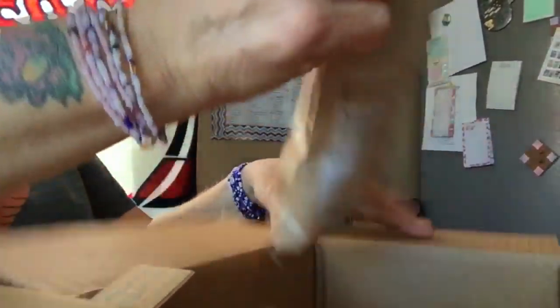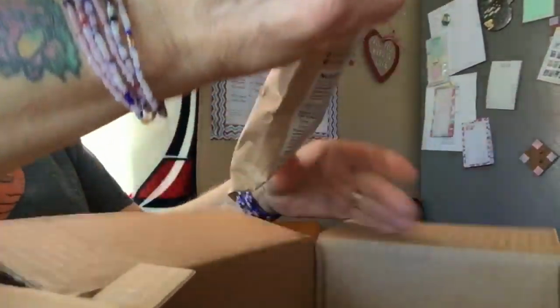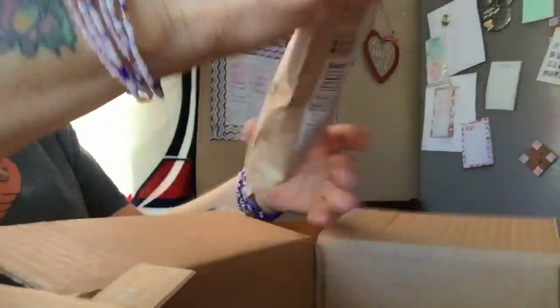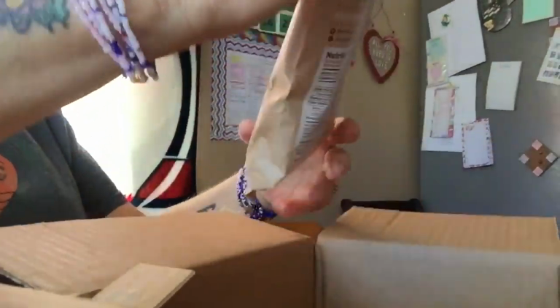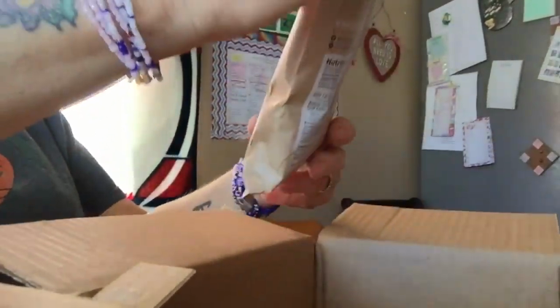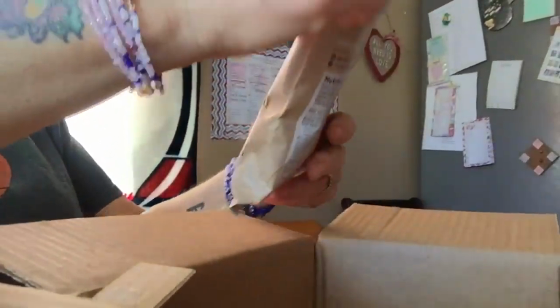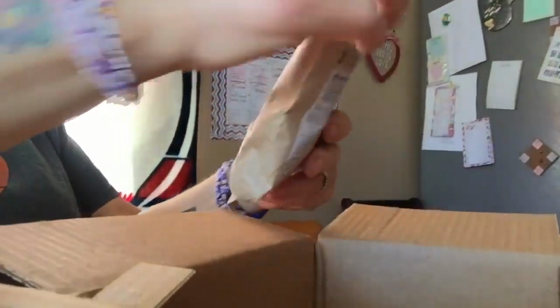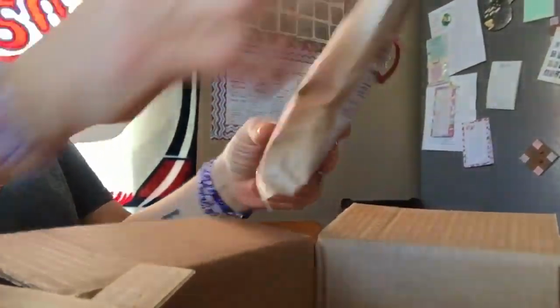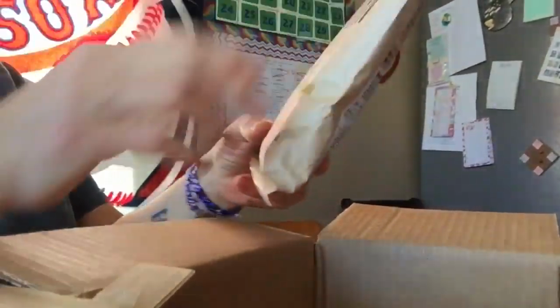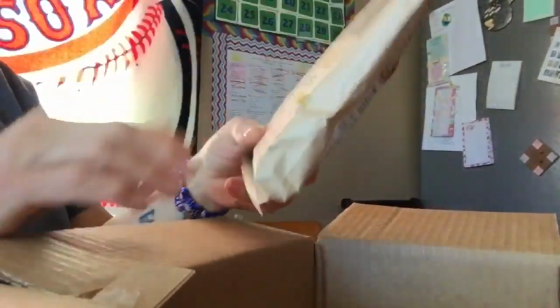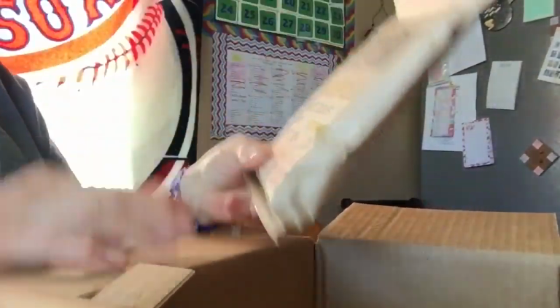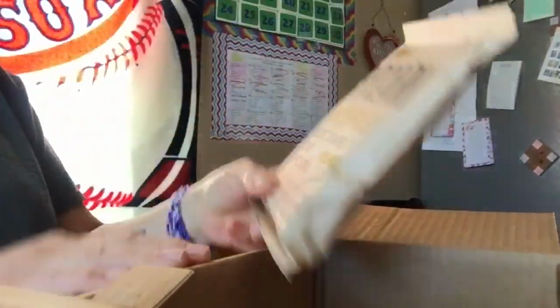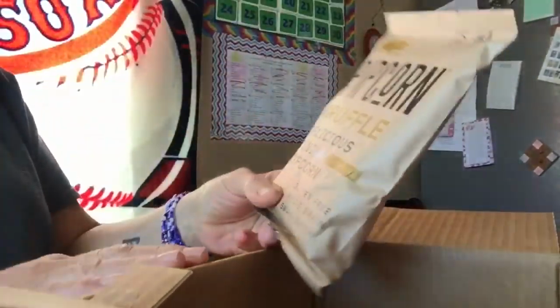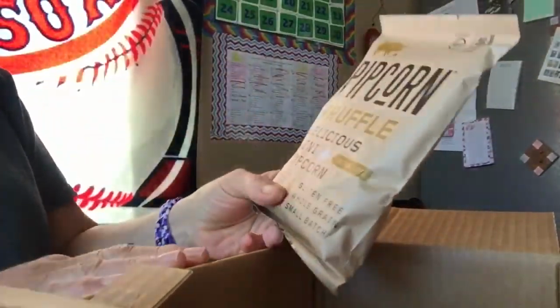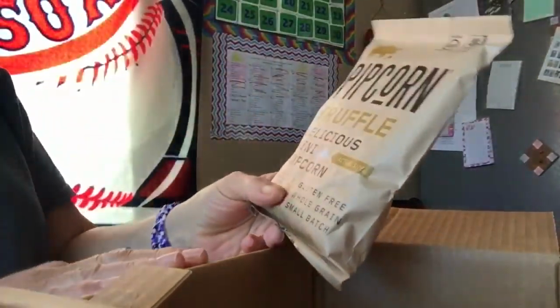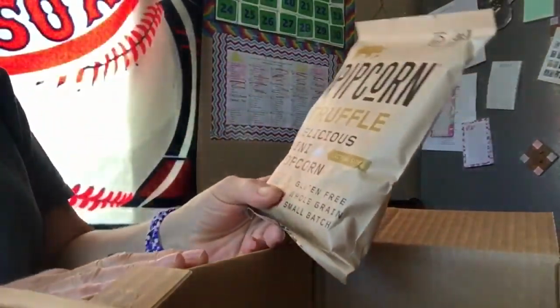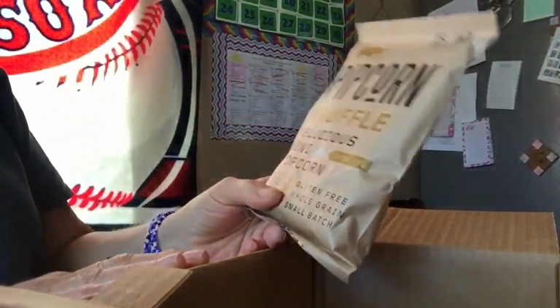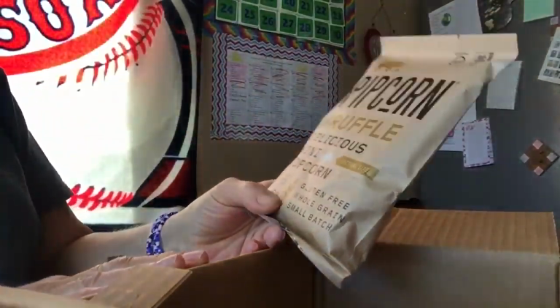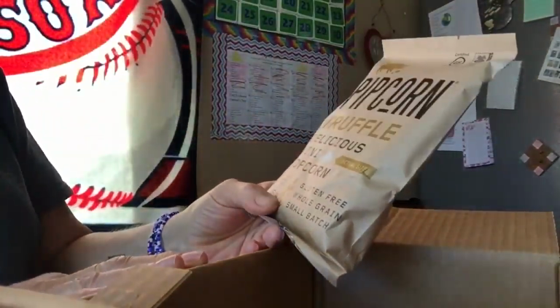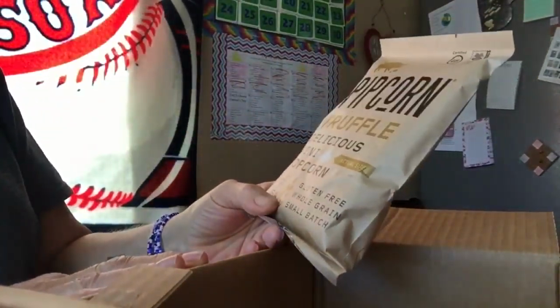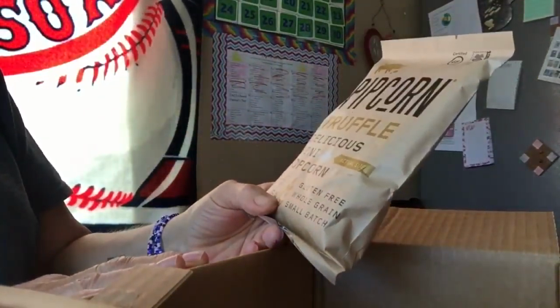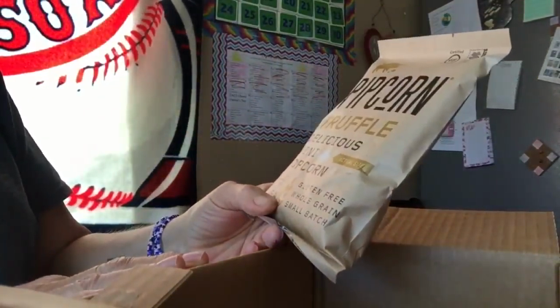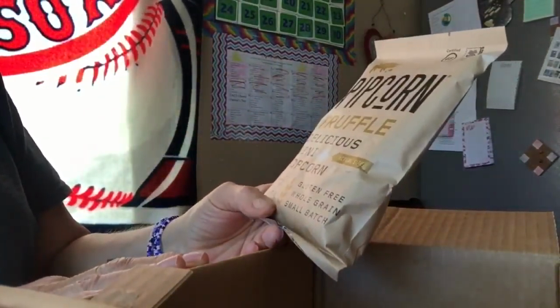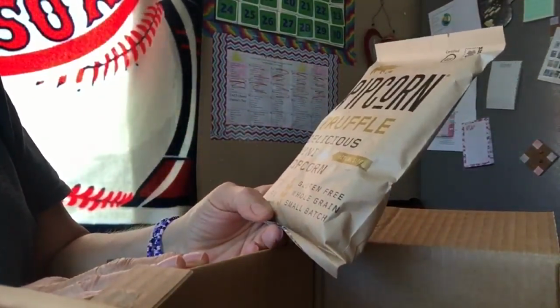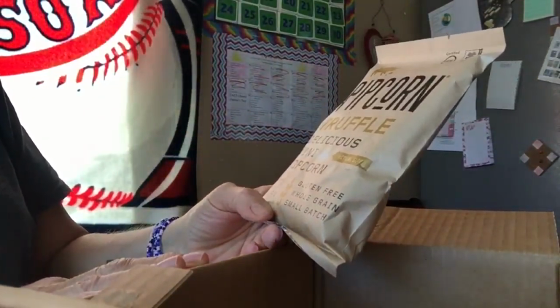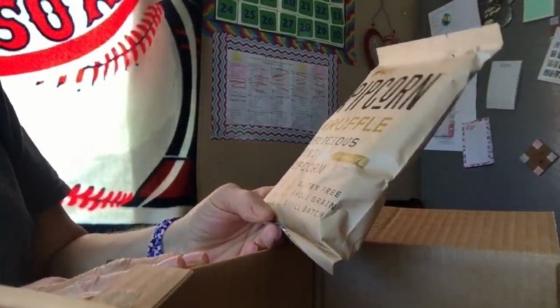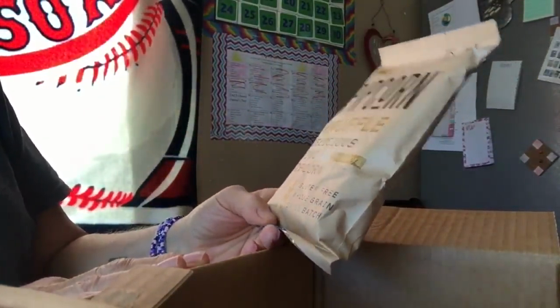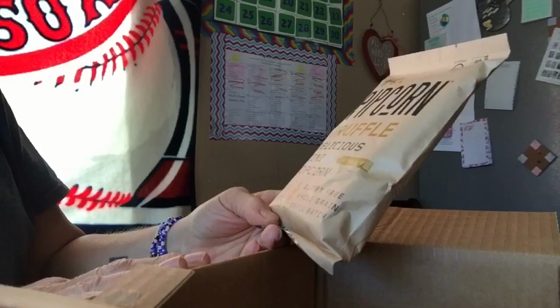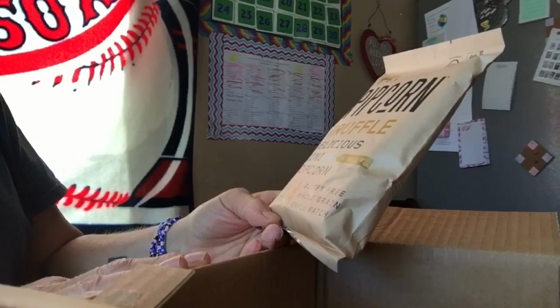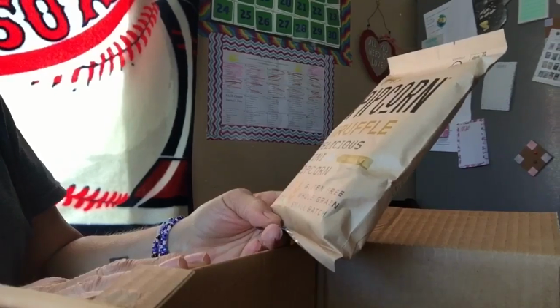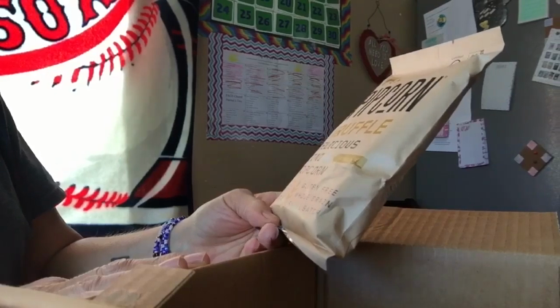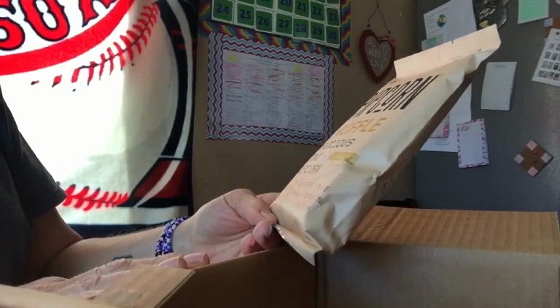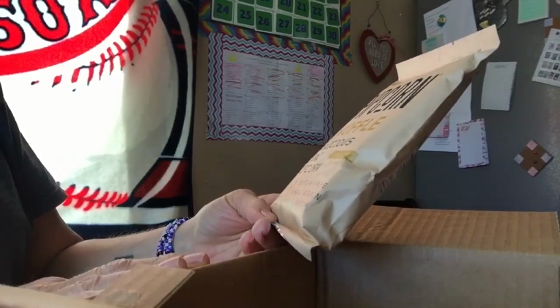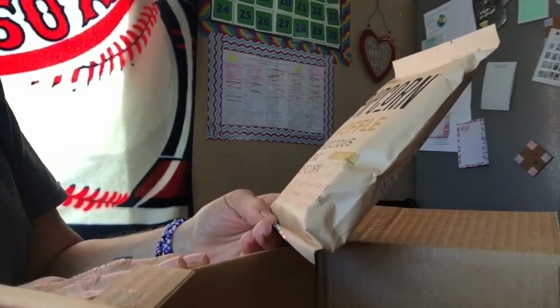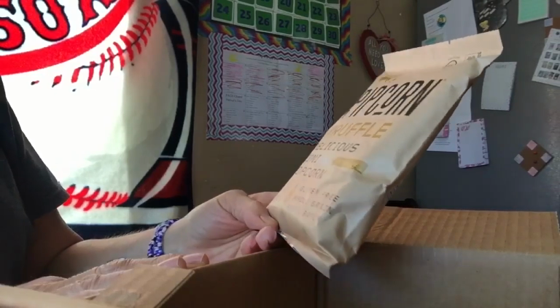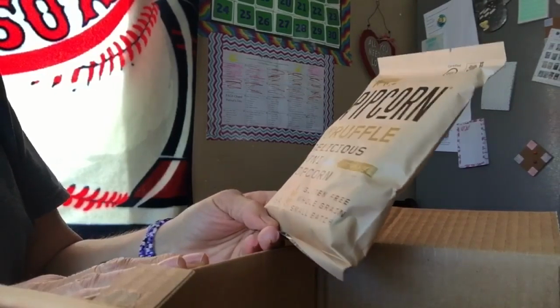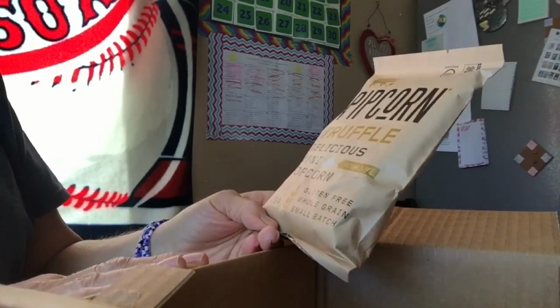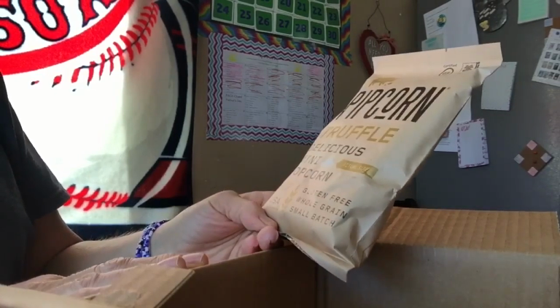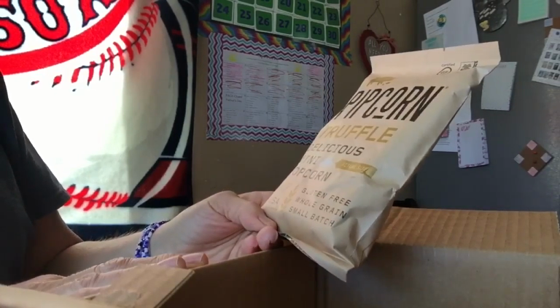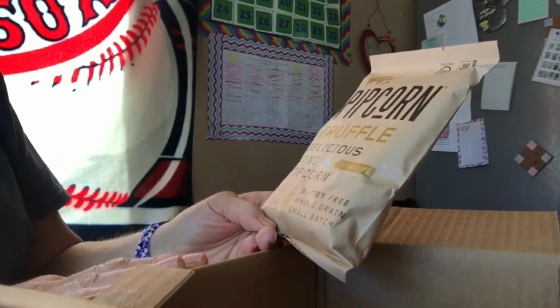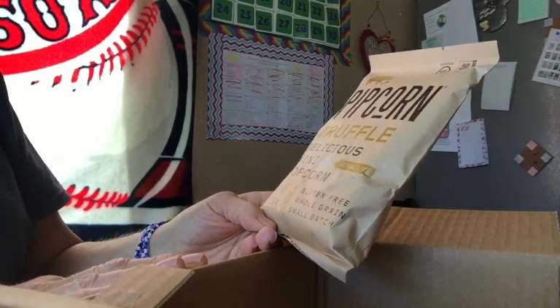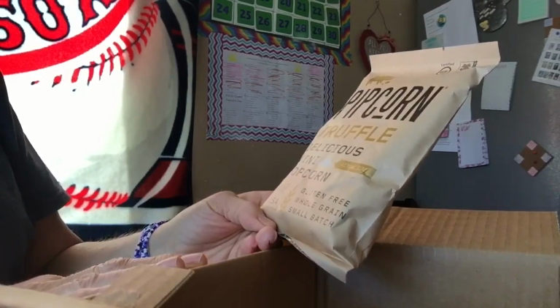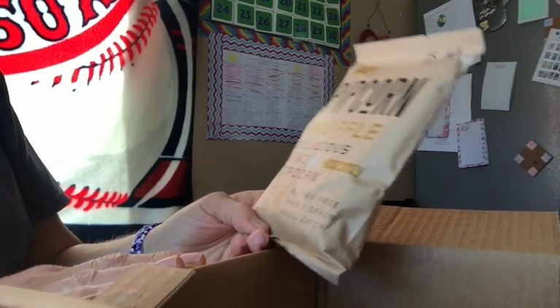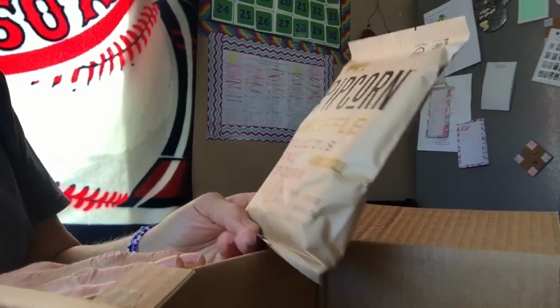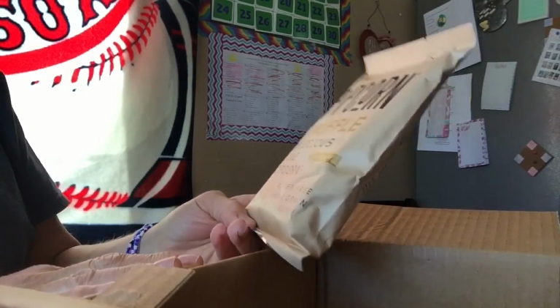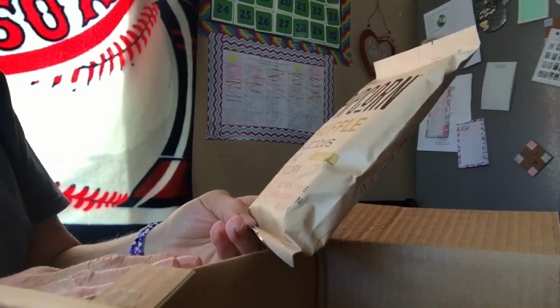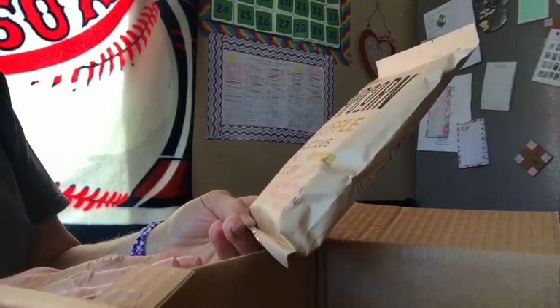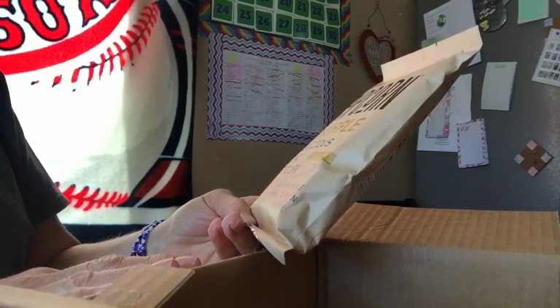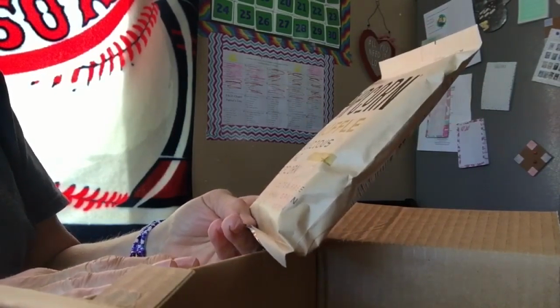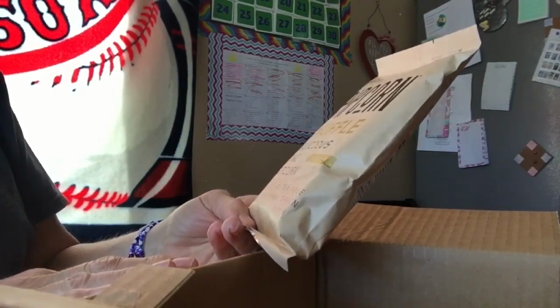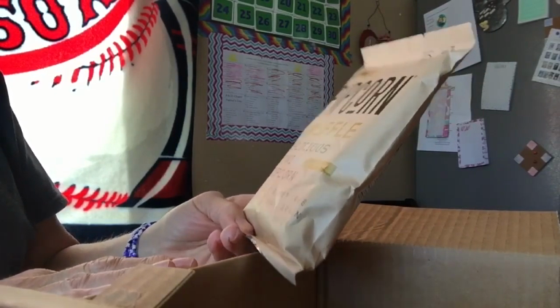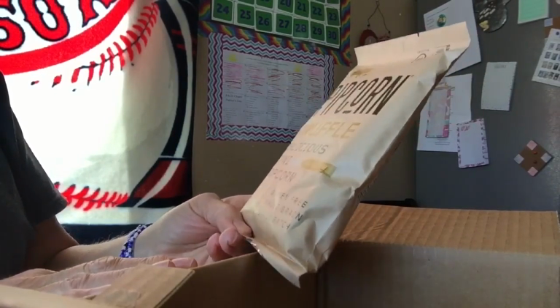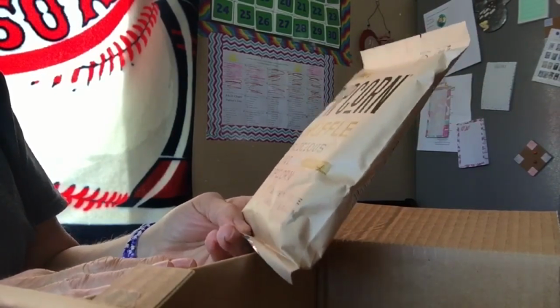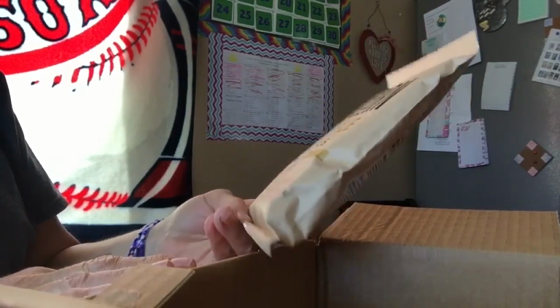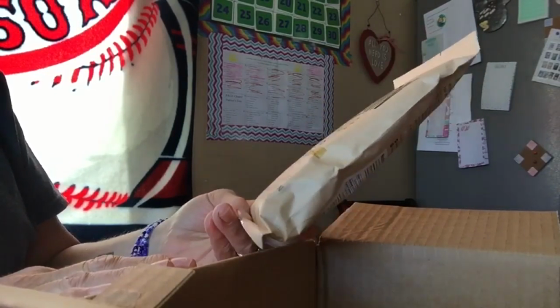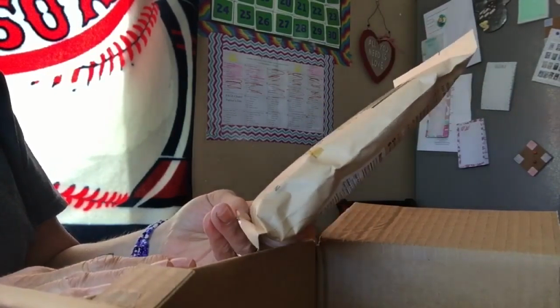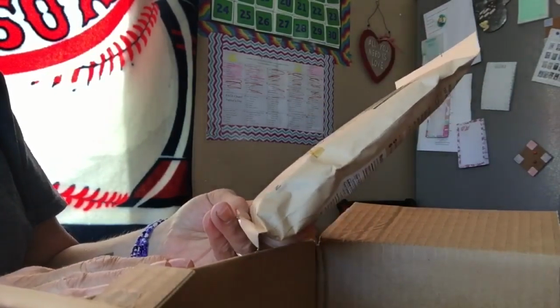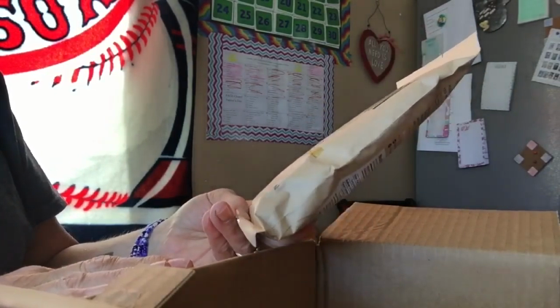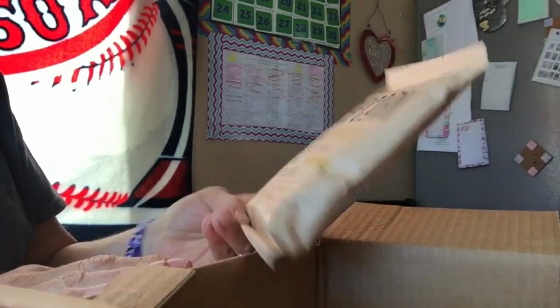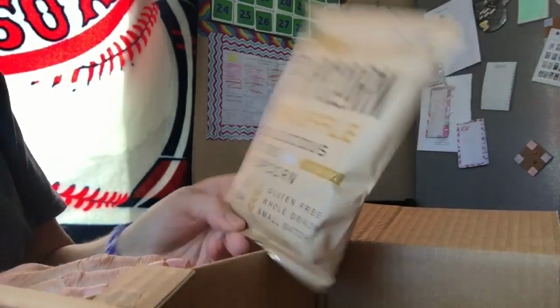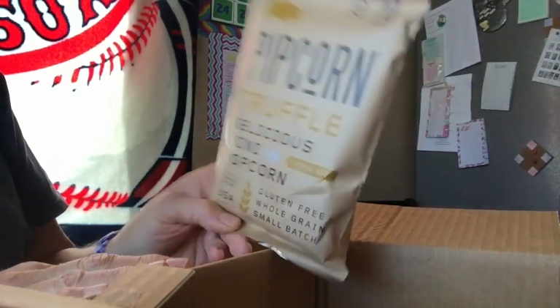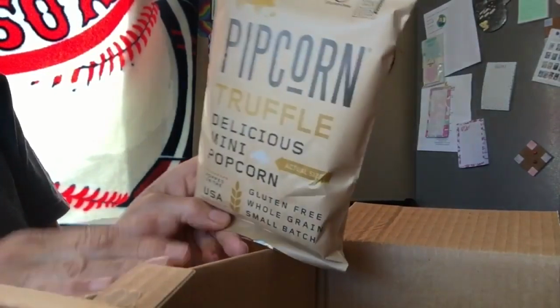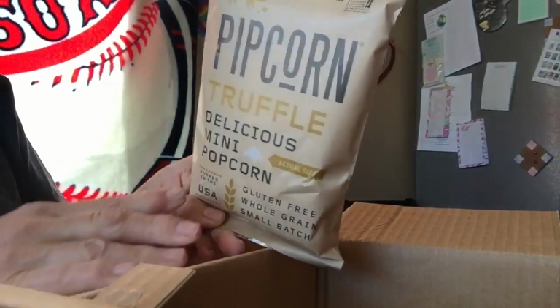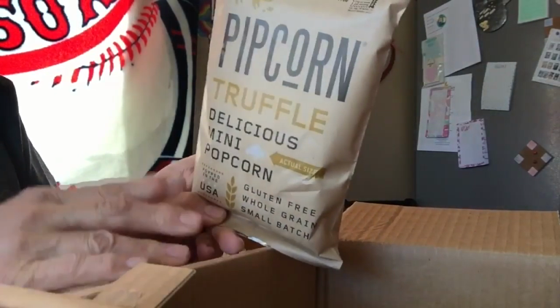Popcorn truffle — delicious mini popcorn. I haven't tried this one. Gluten free, whole grain.